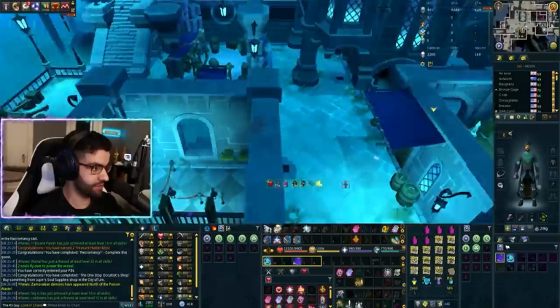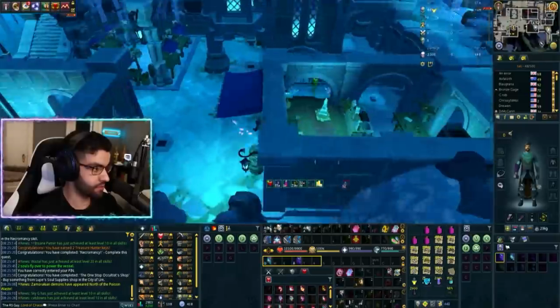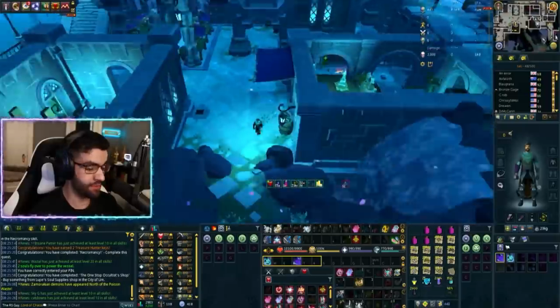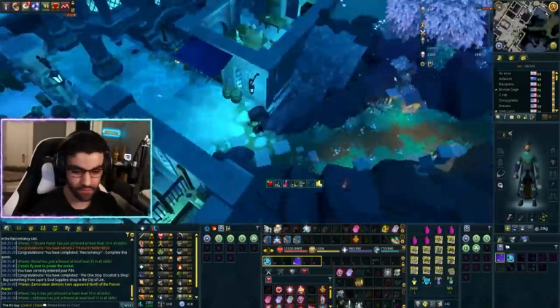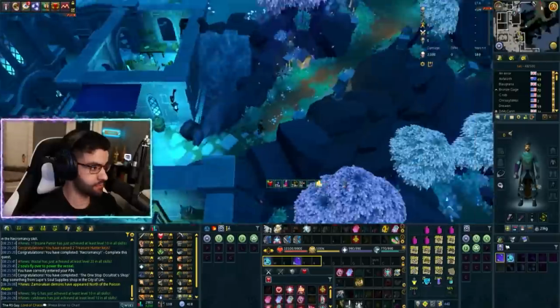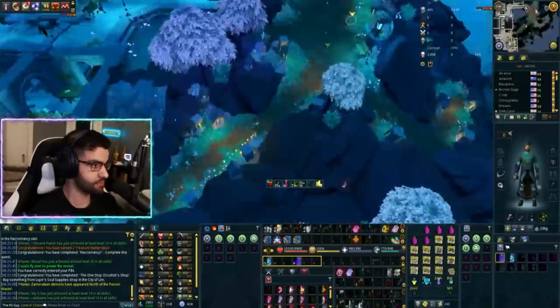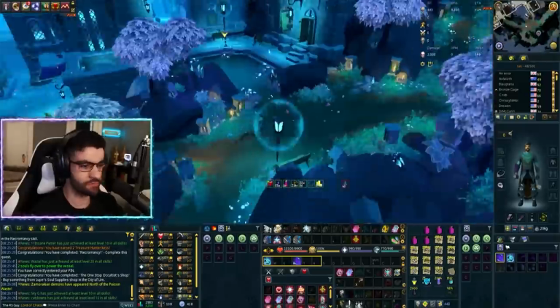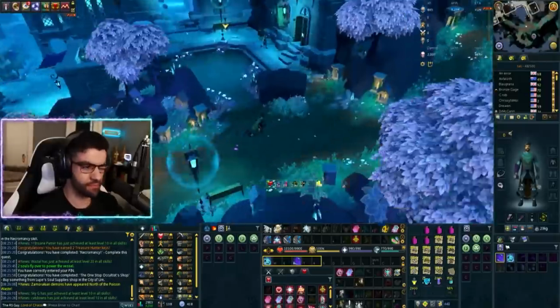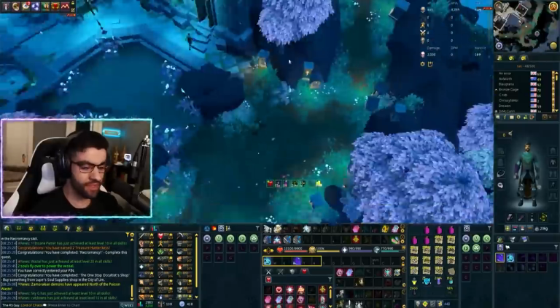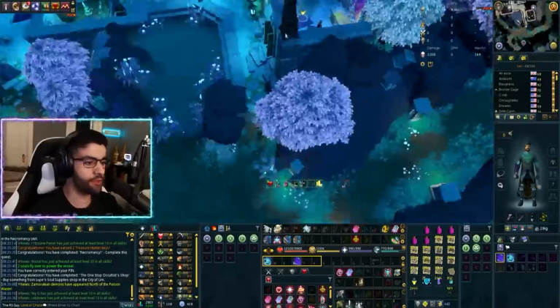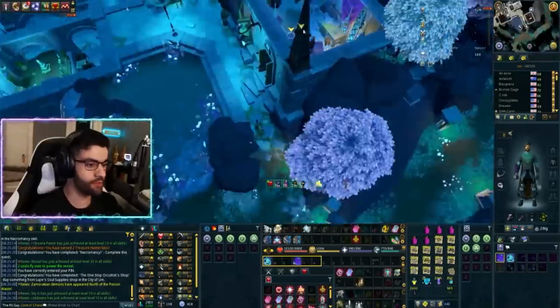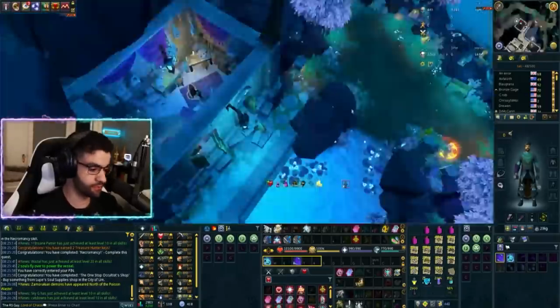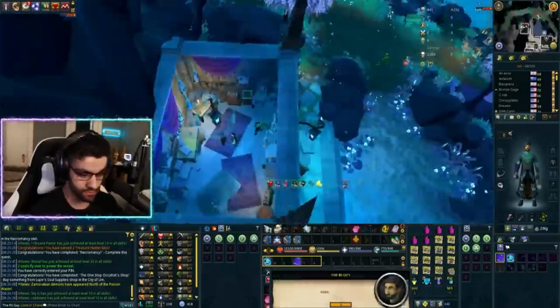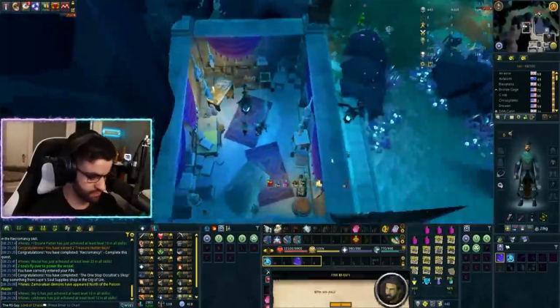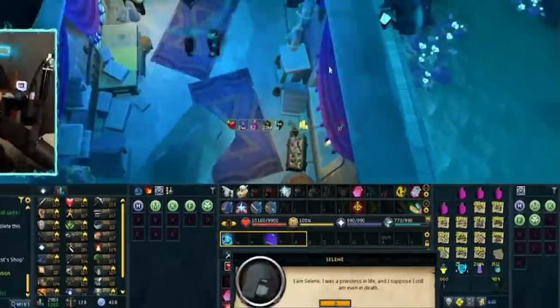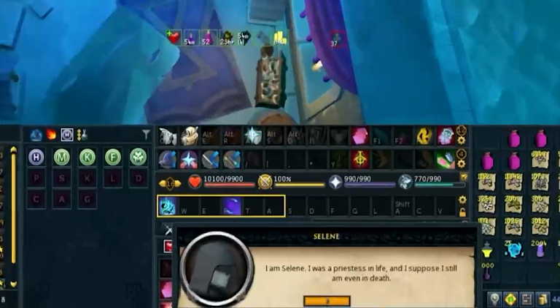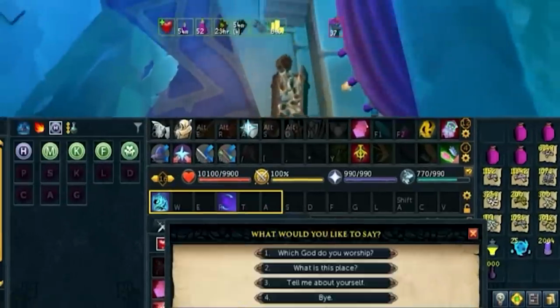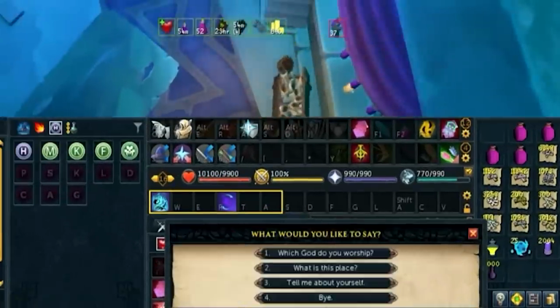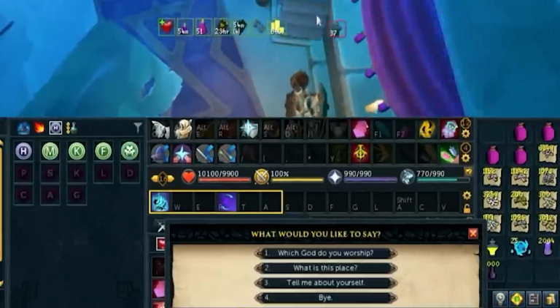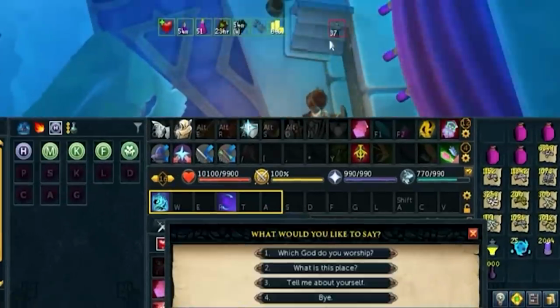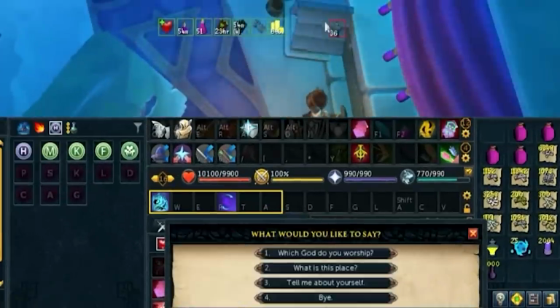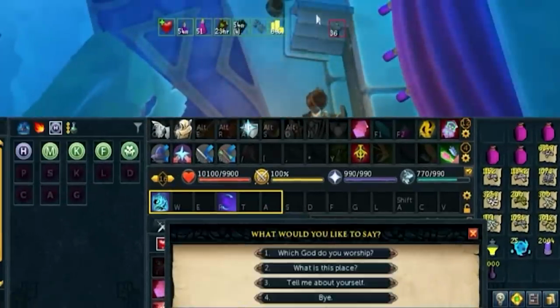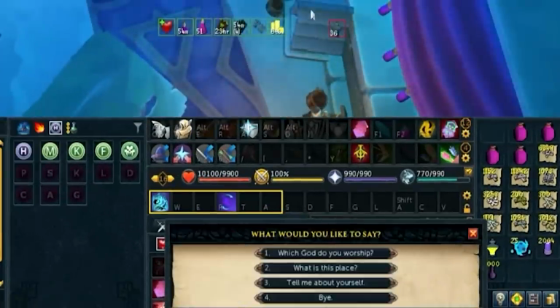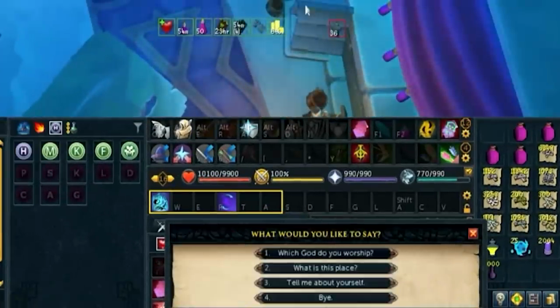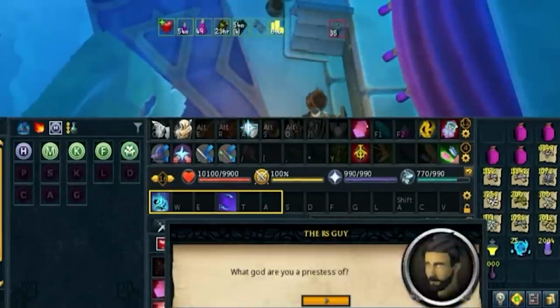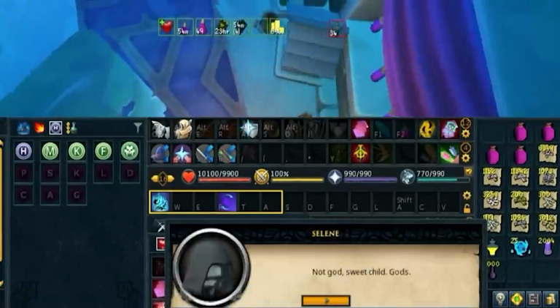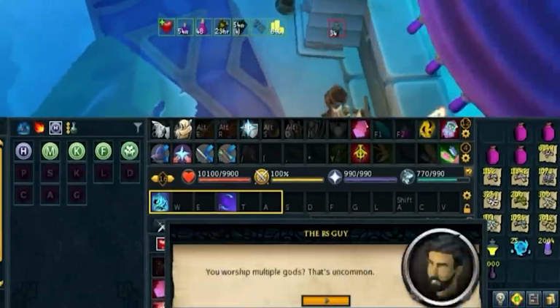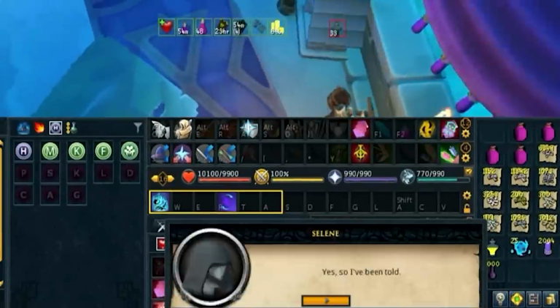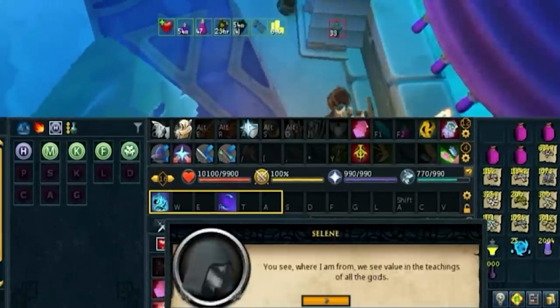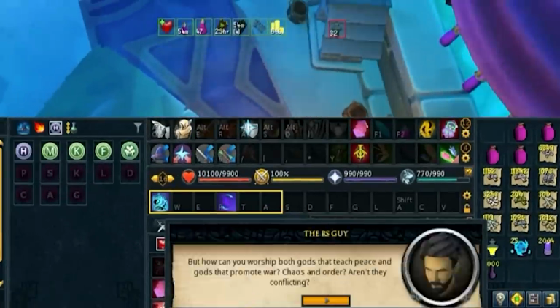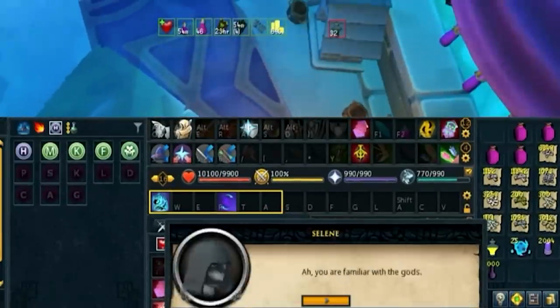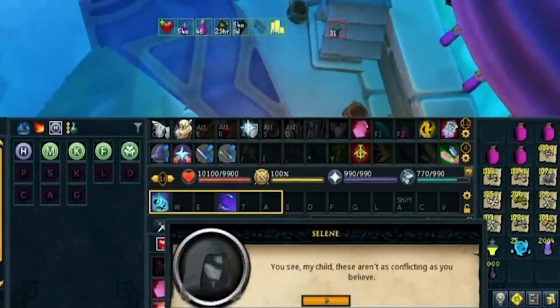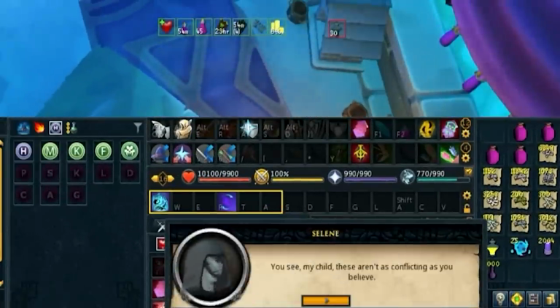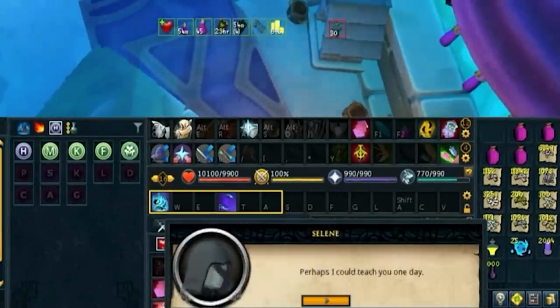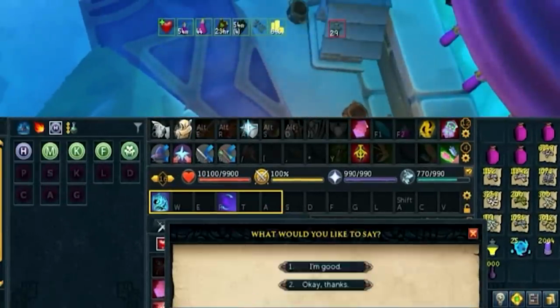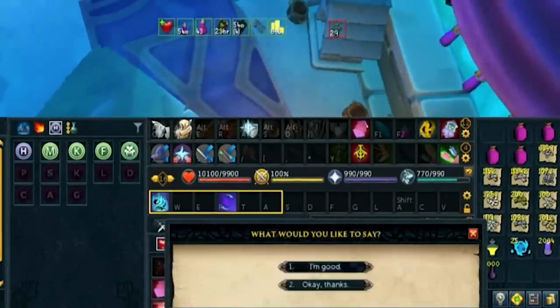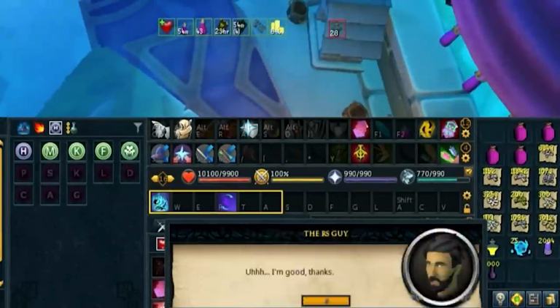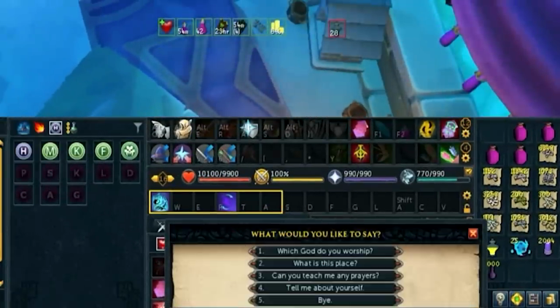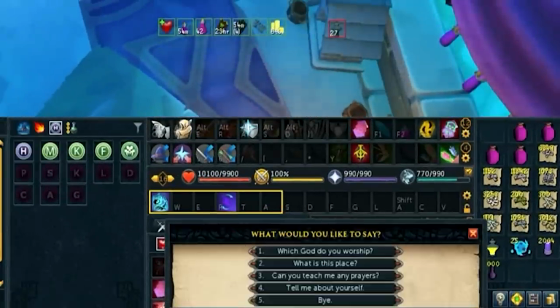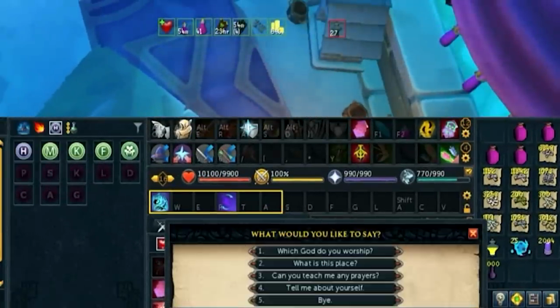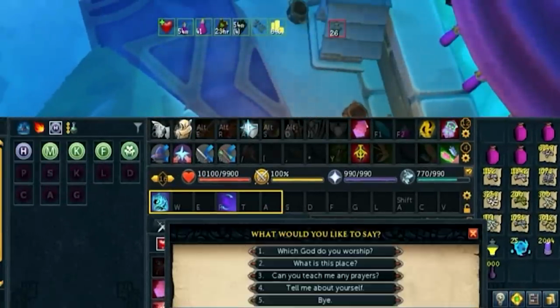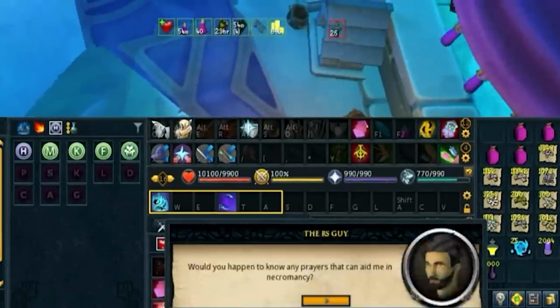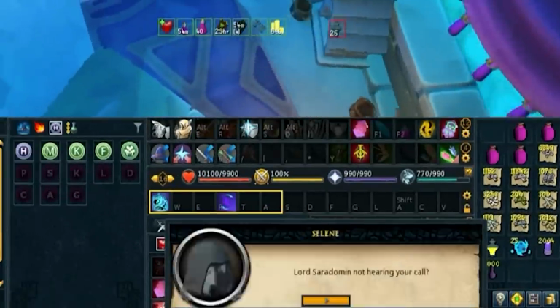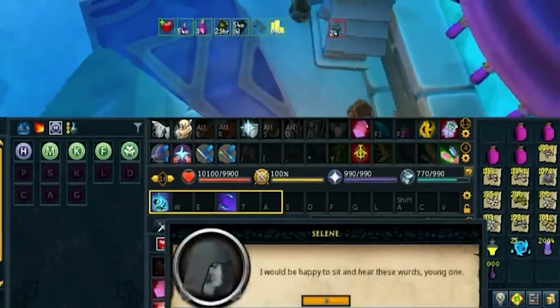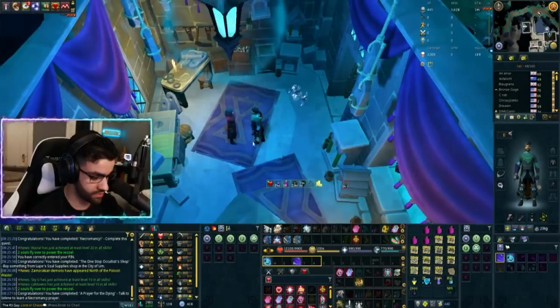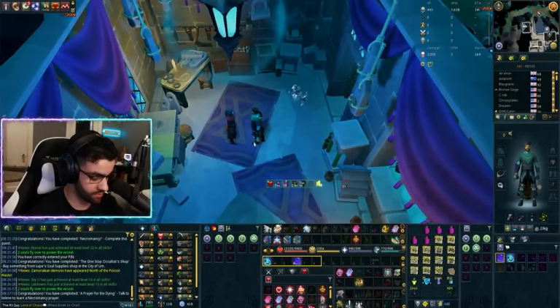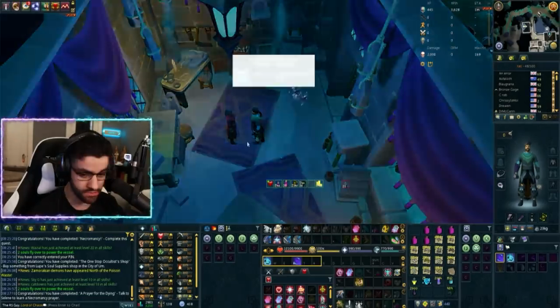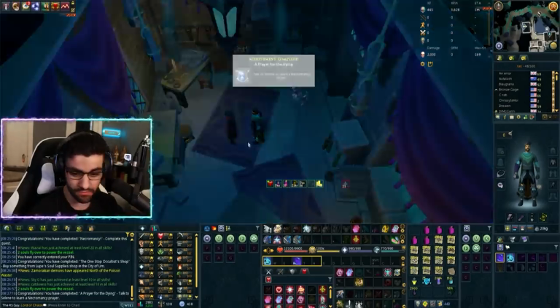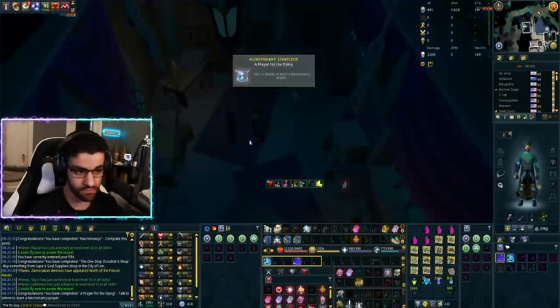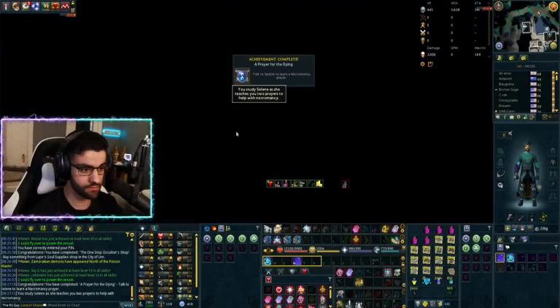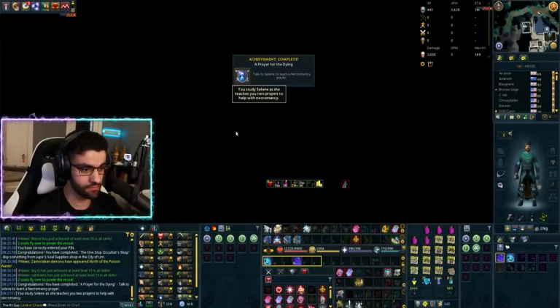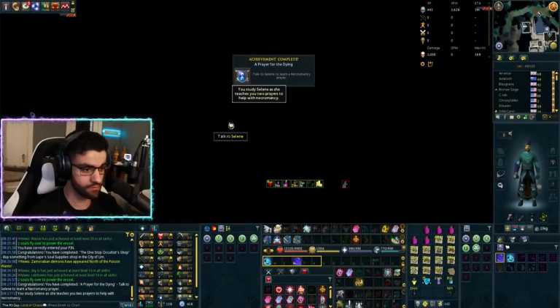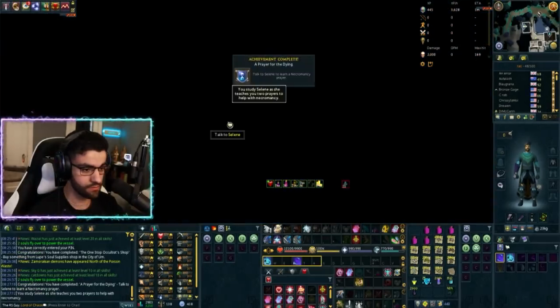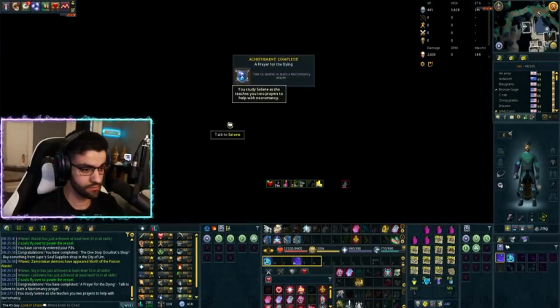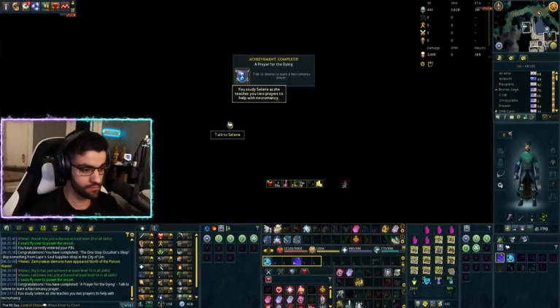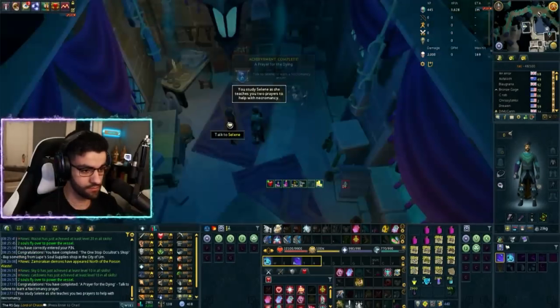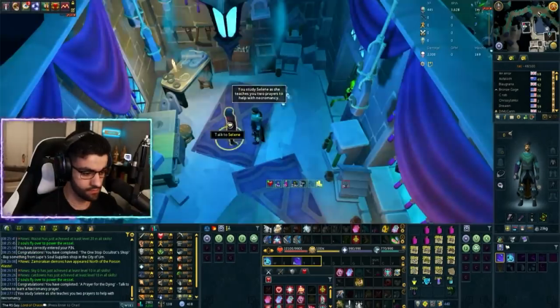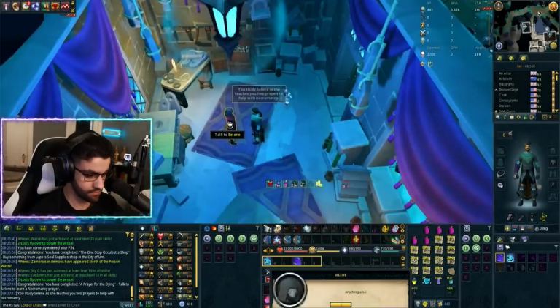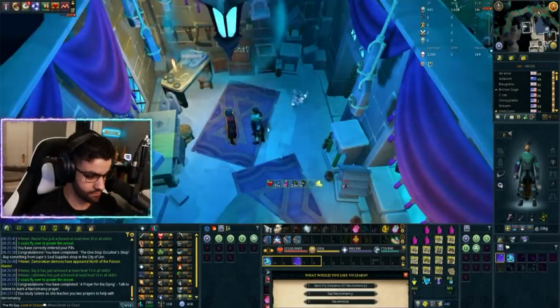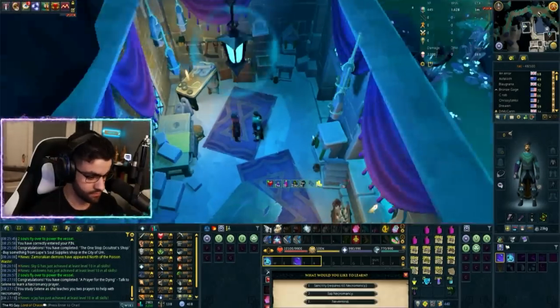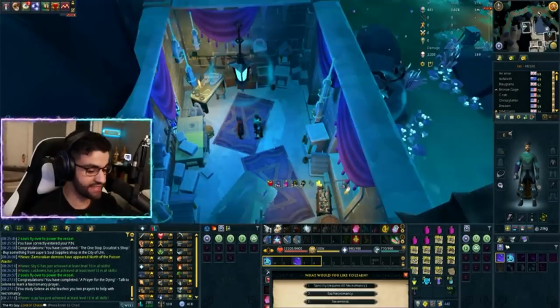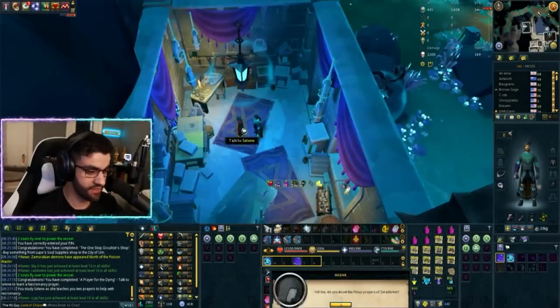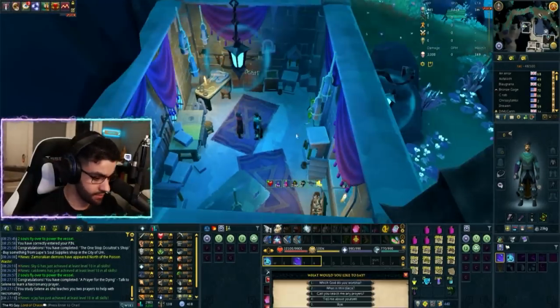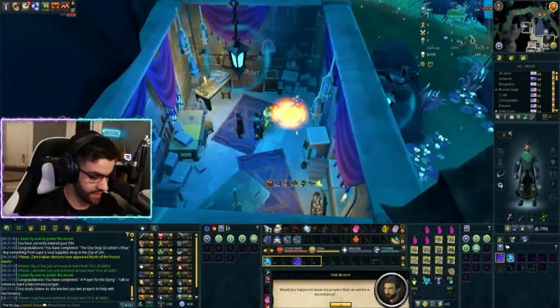For Task 8, go to the prayer icon north of the bank and talk to Selene. Go through all the dialogue options and then go through them again to learn your new prayers.